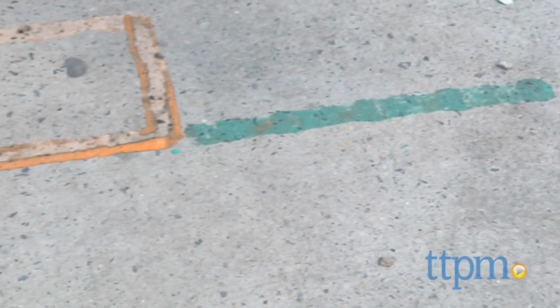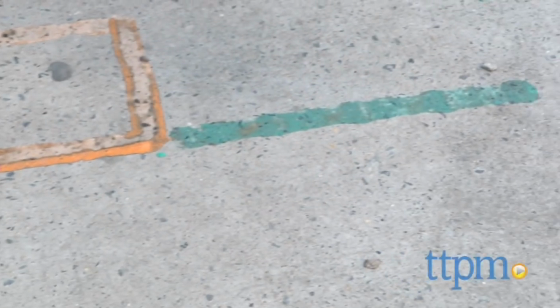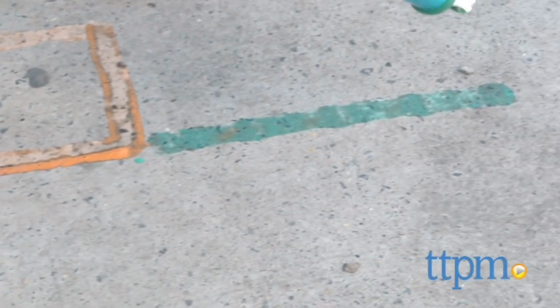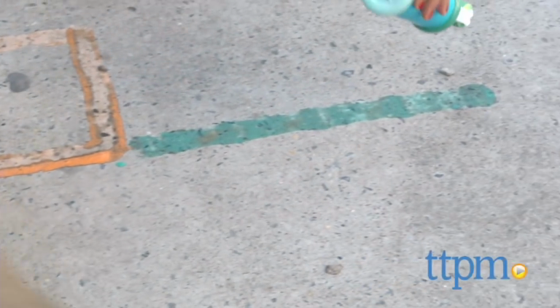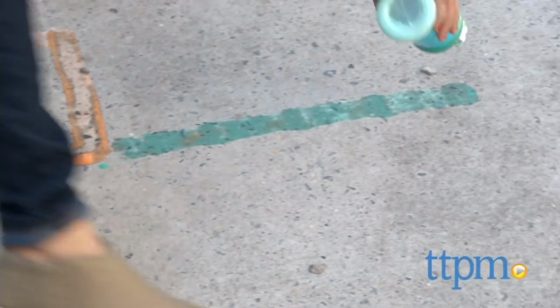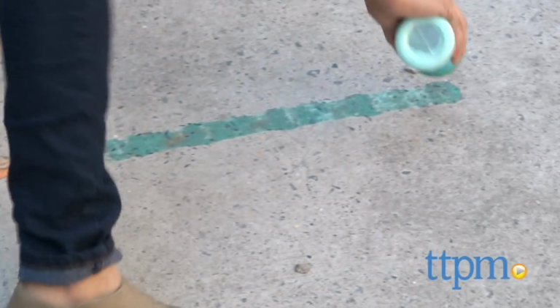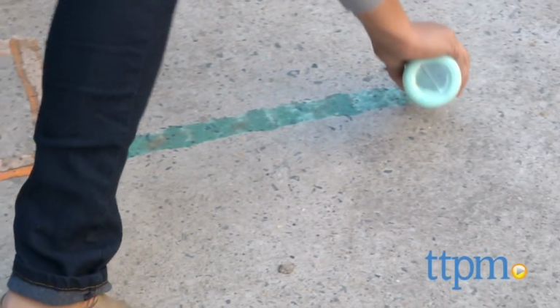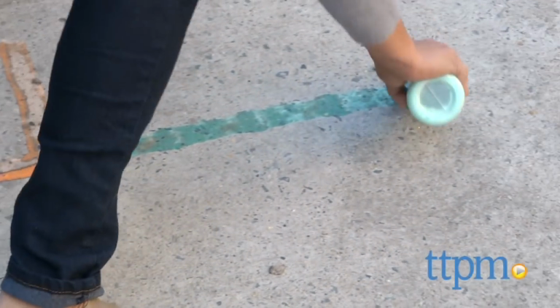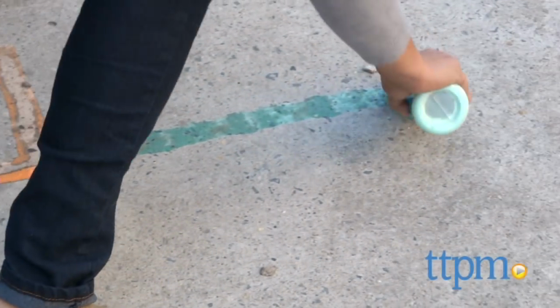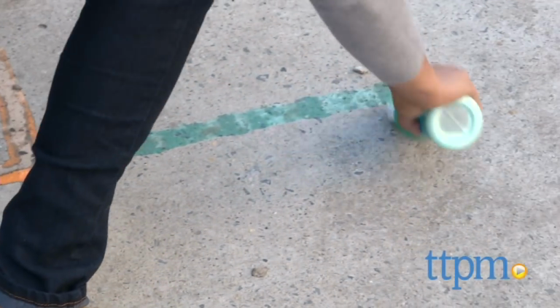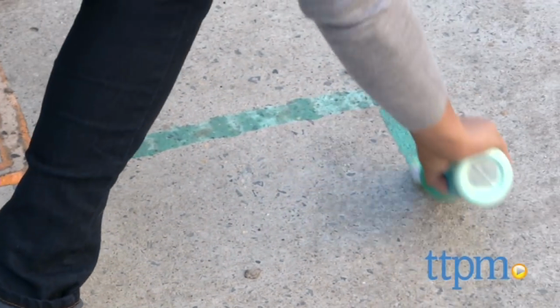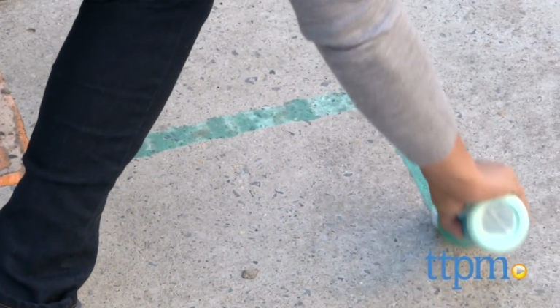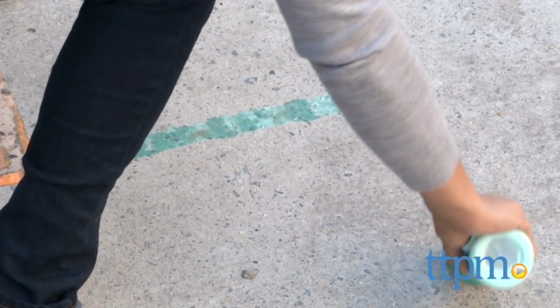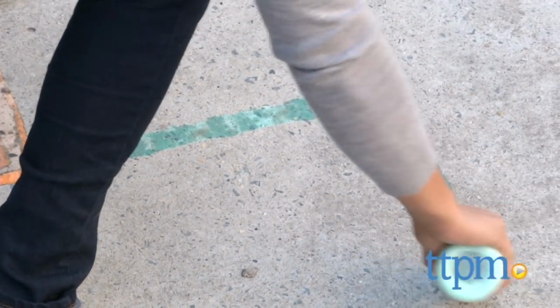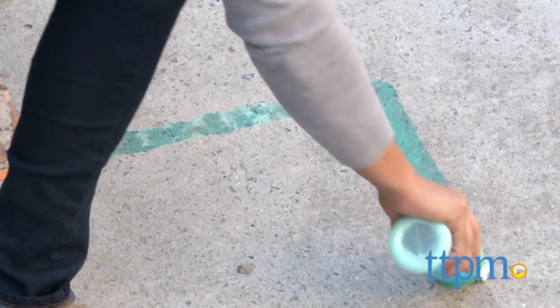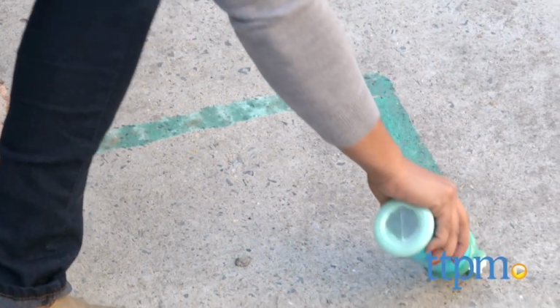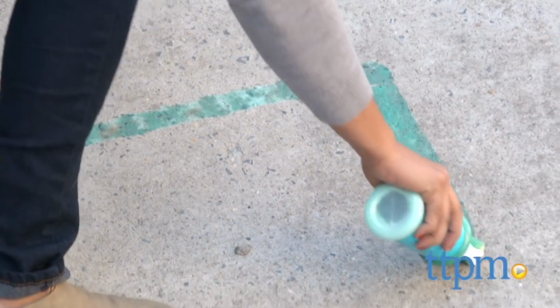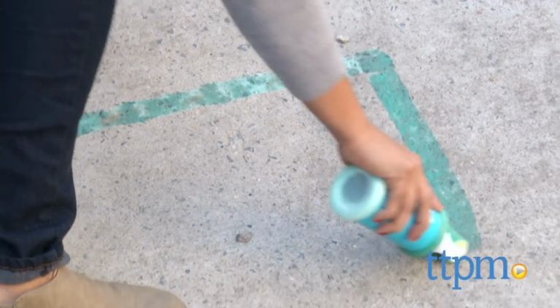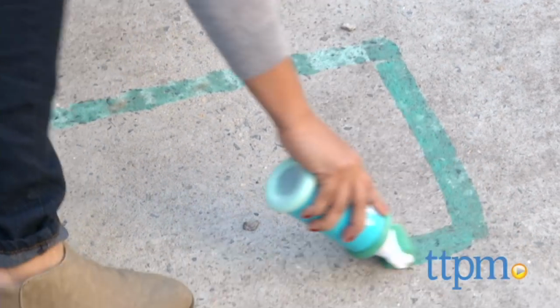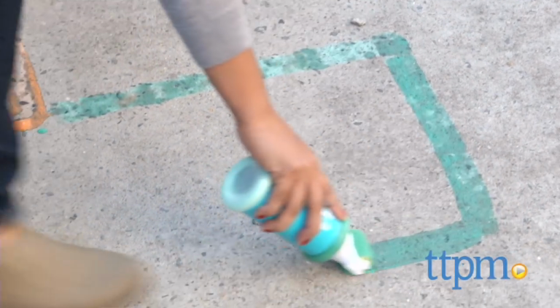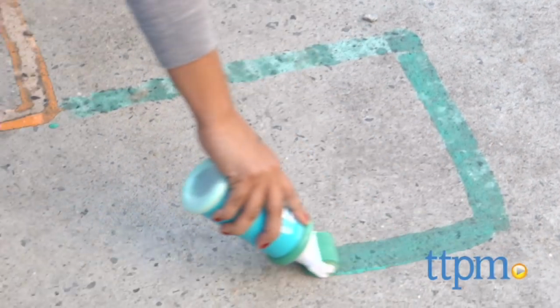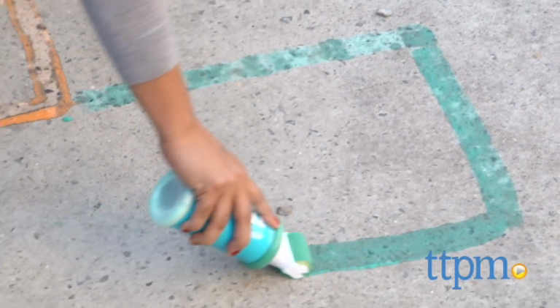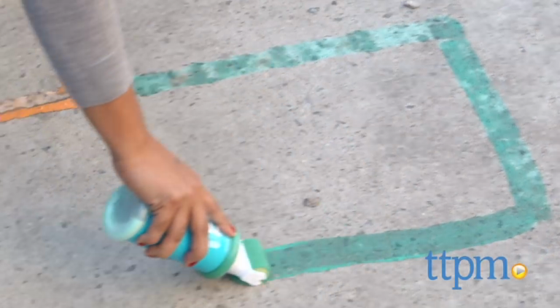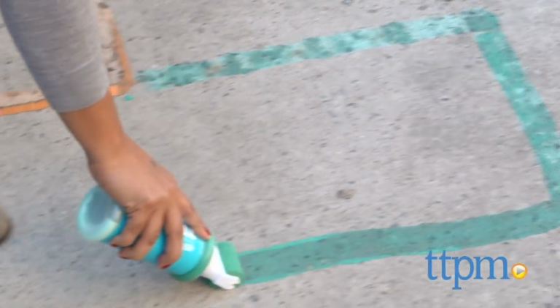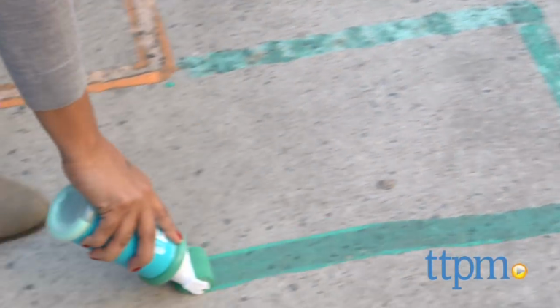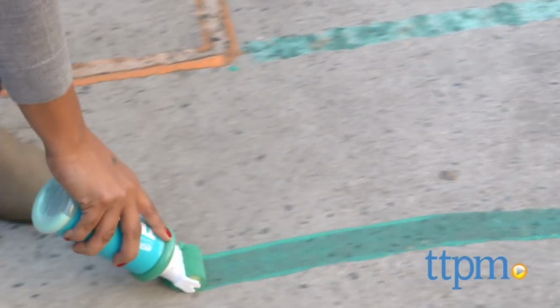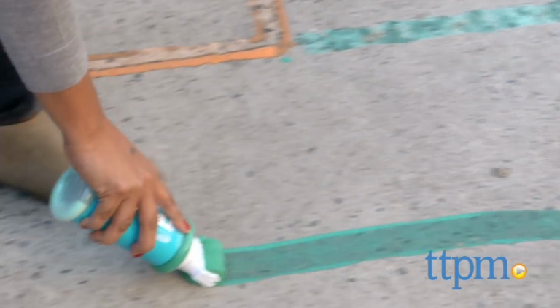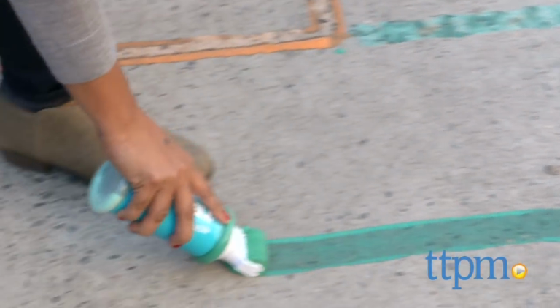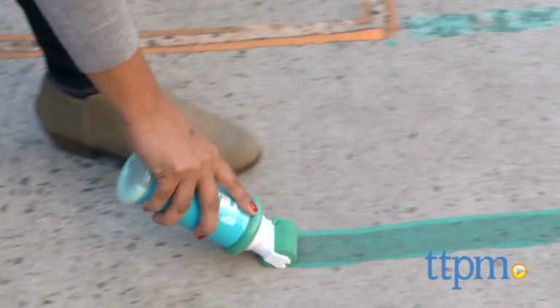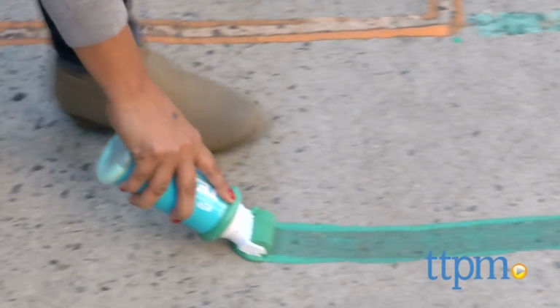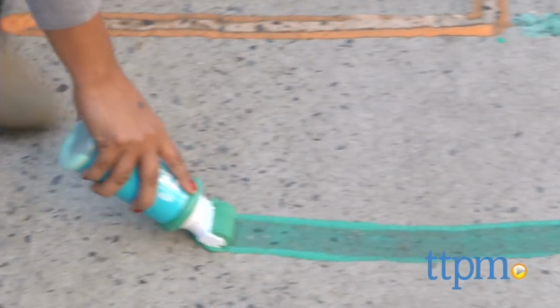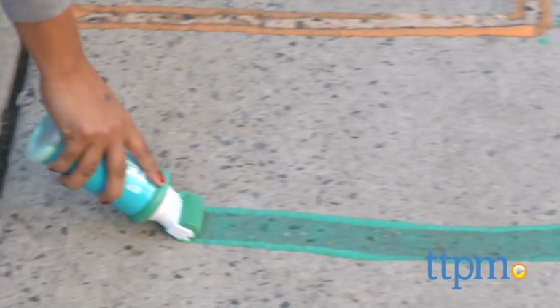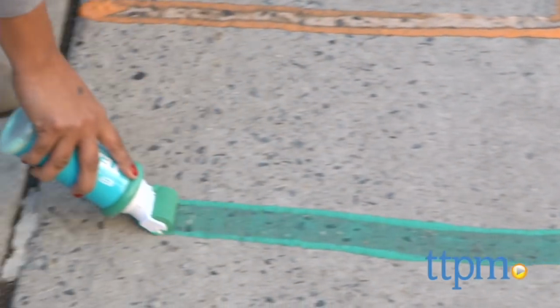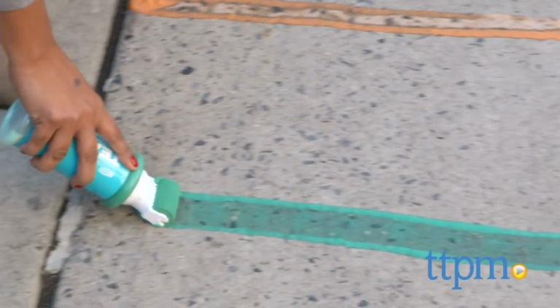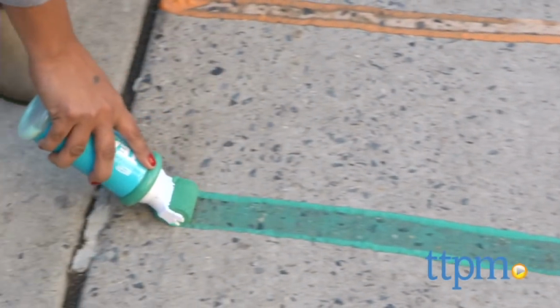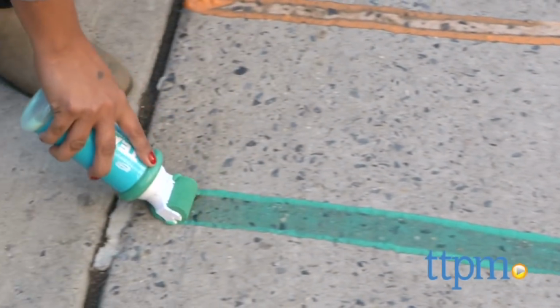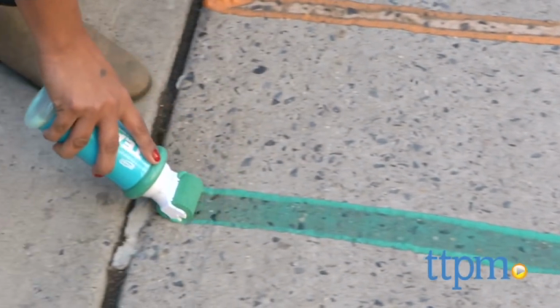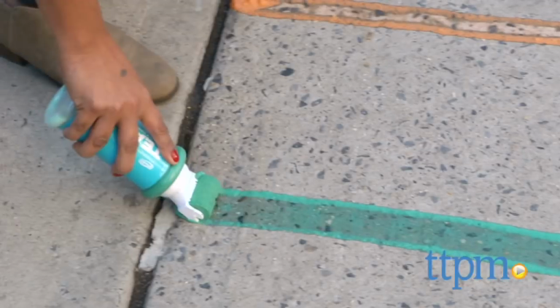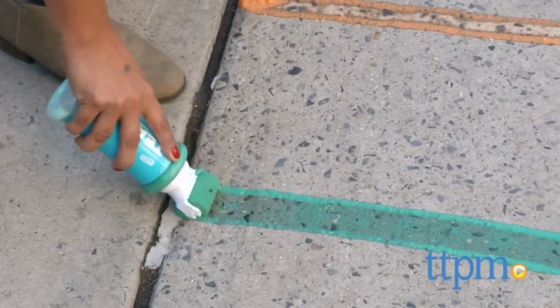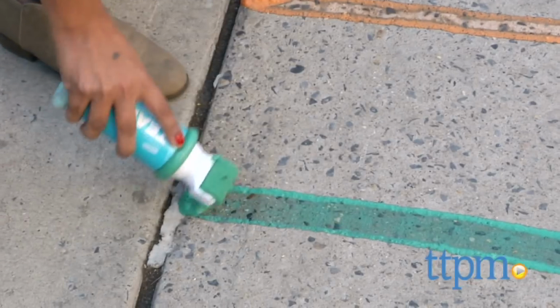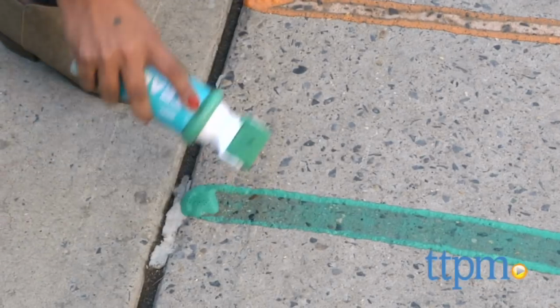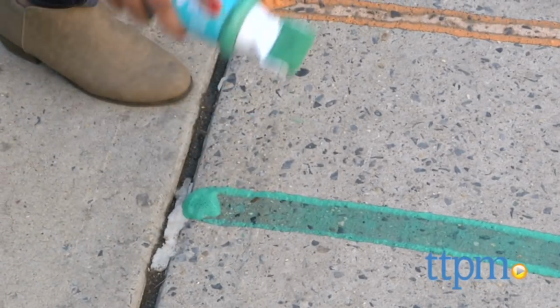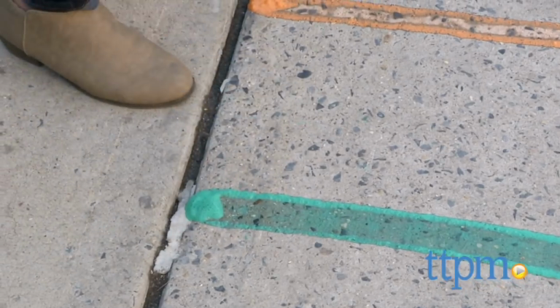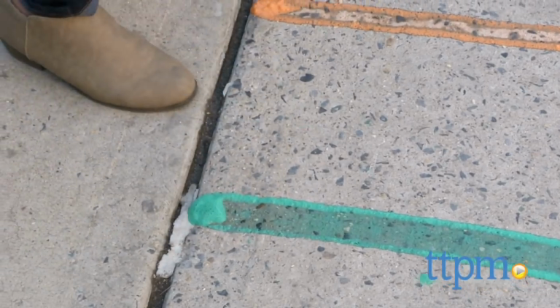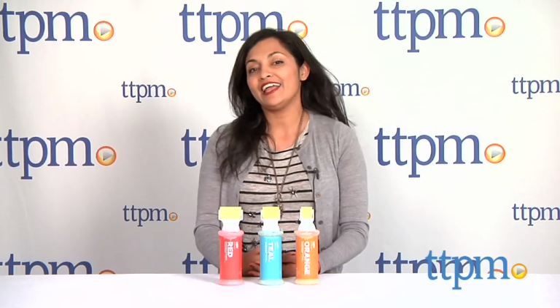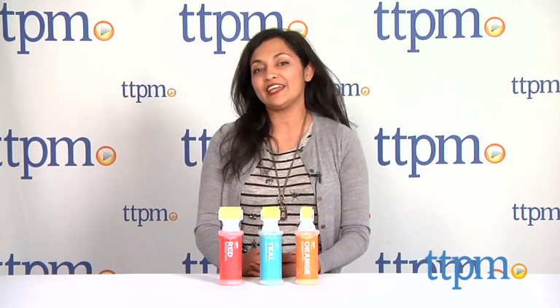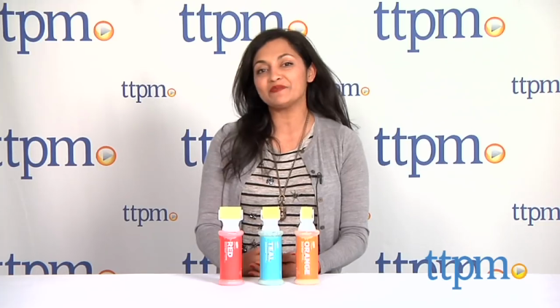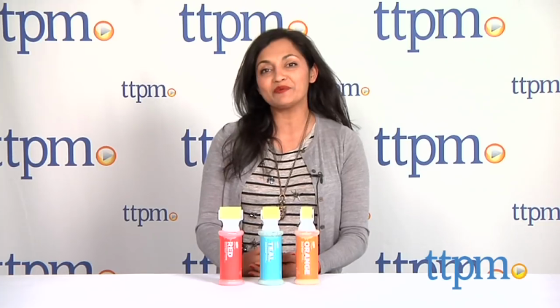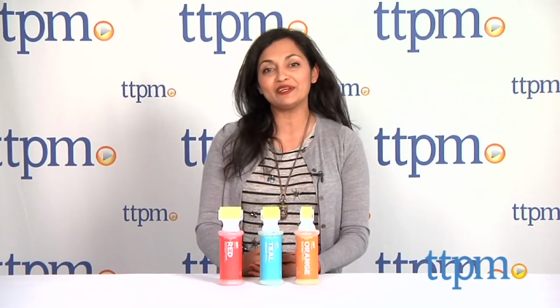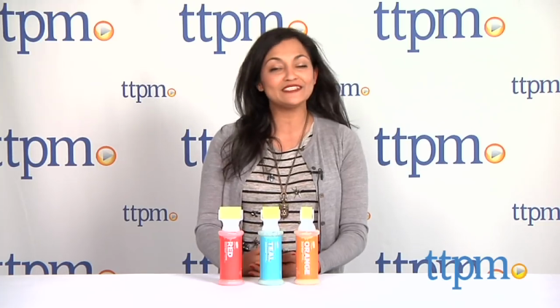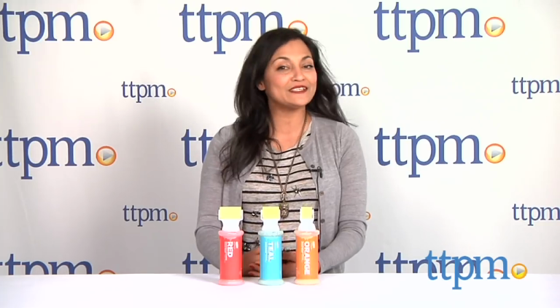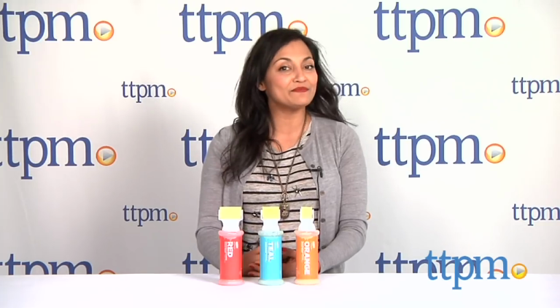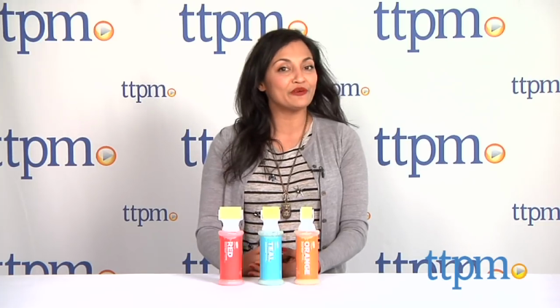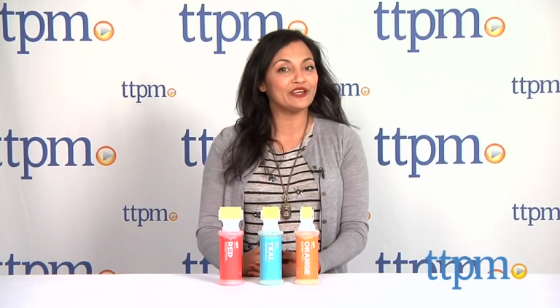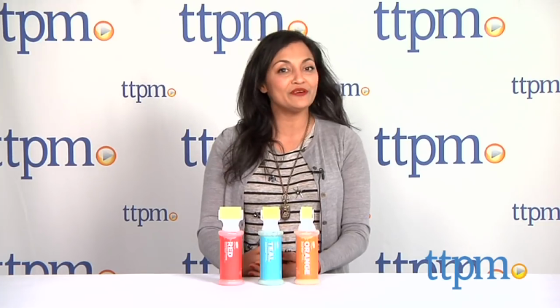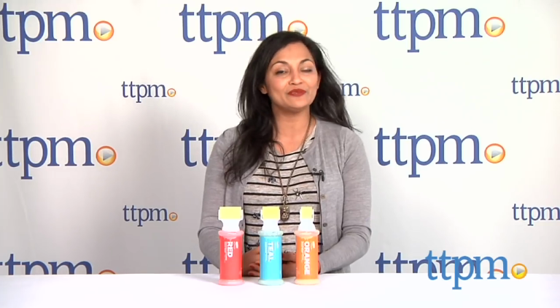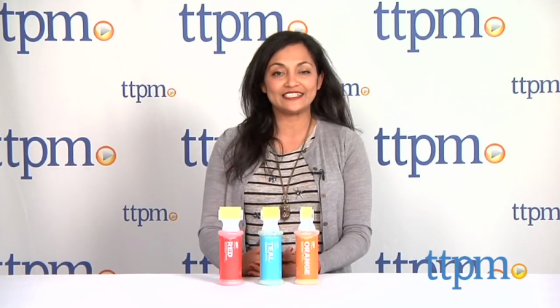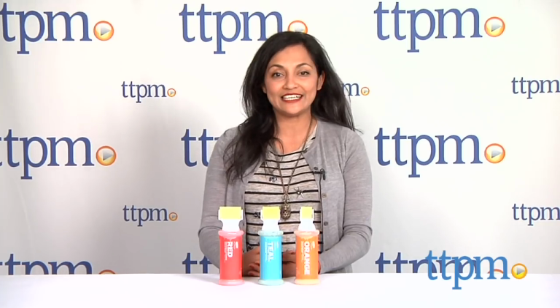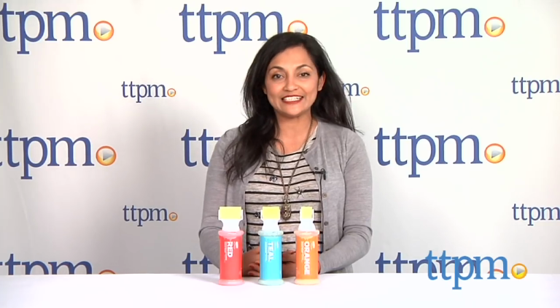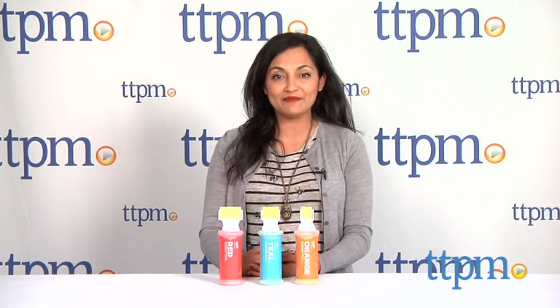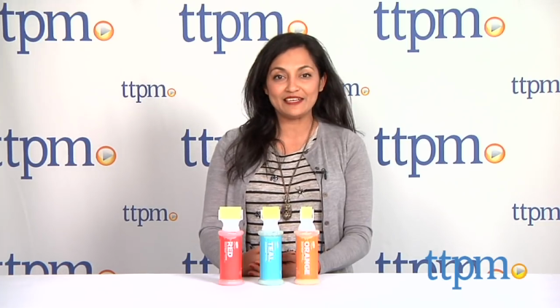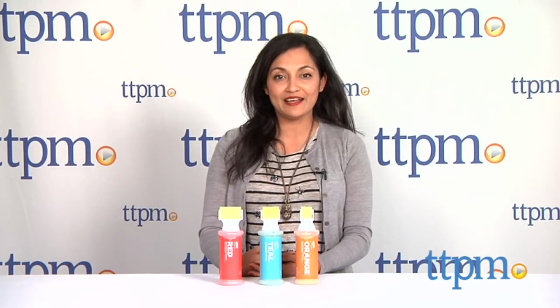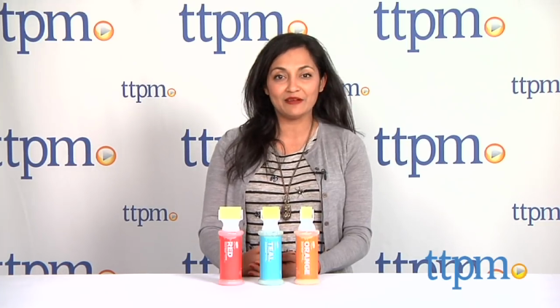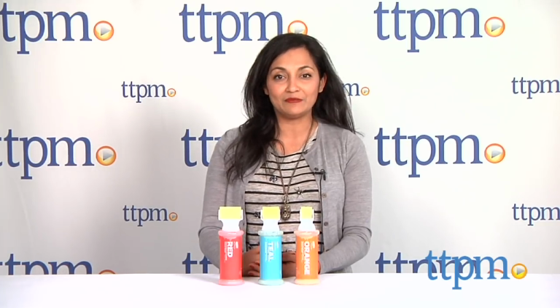We're shaking, and rolling, and making some sweet sidewalk art. Hey everyone, this is Maria with TTPM.